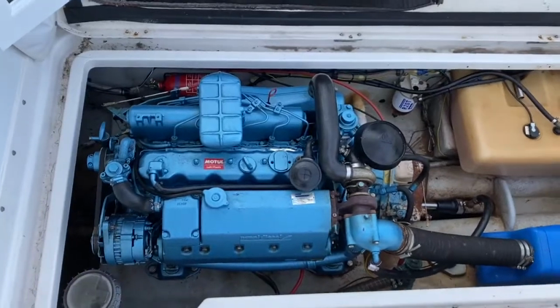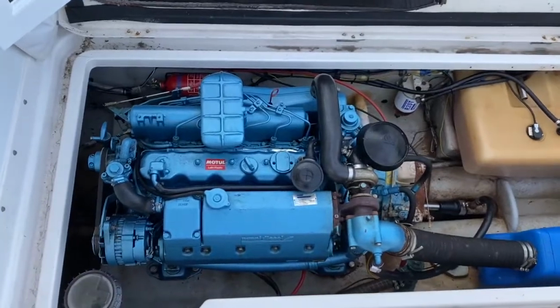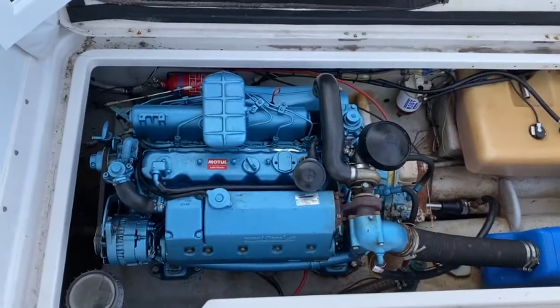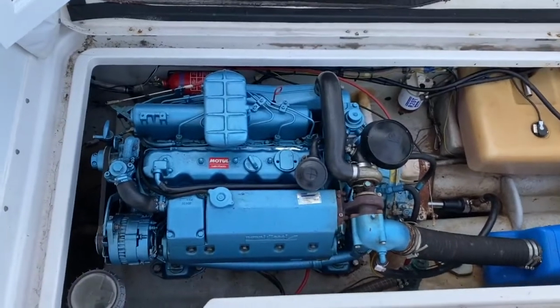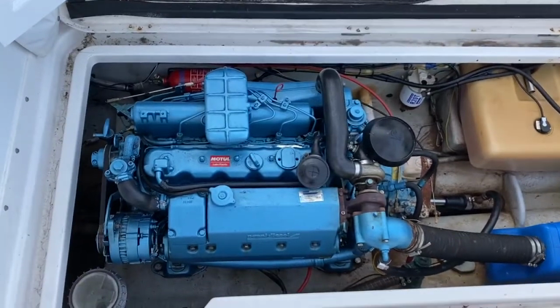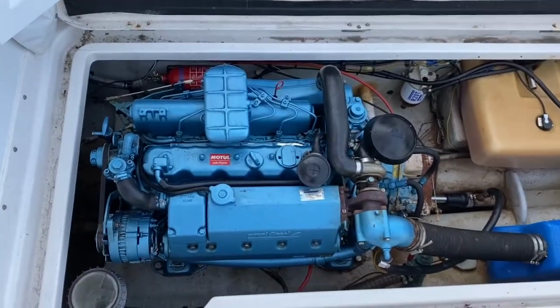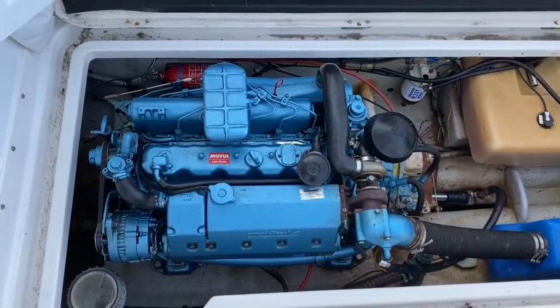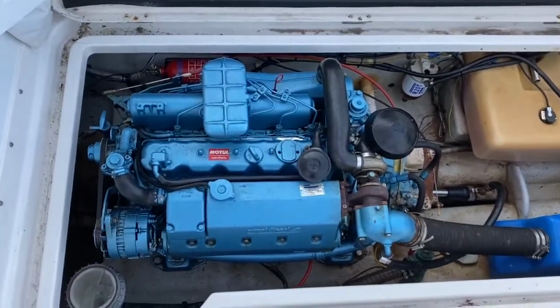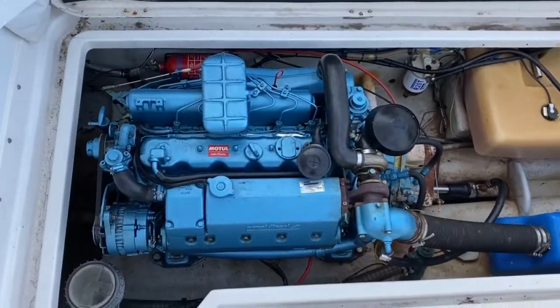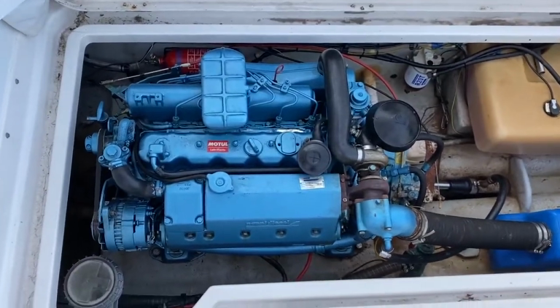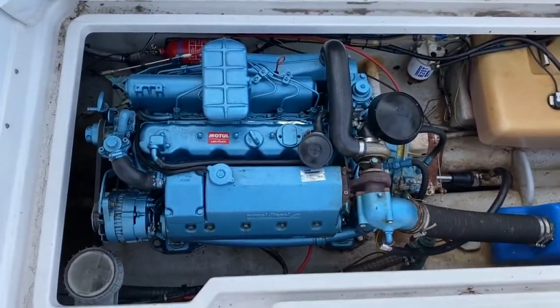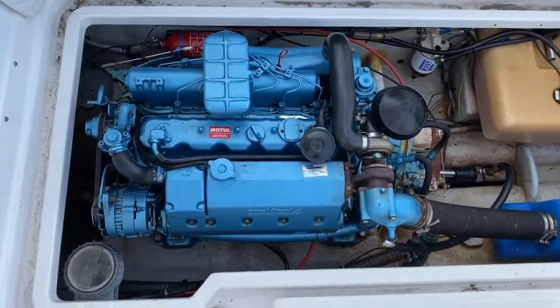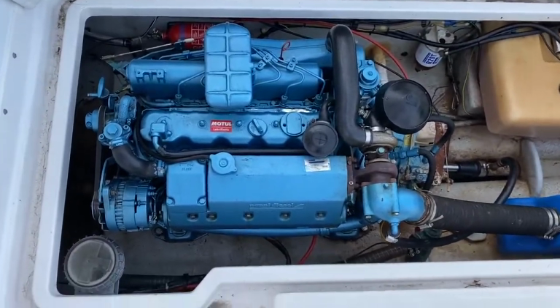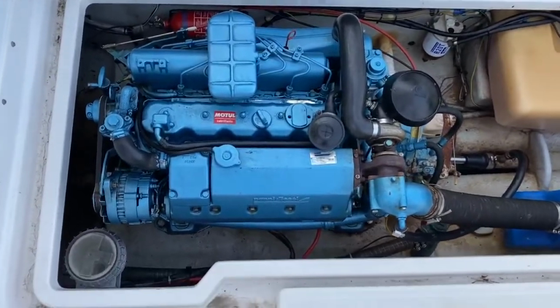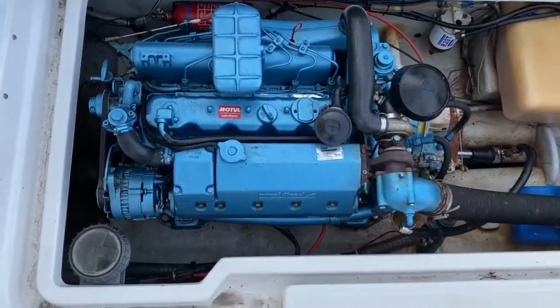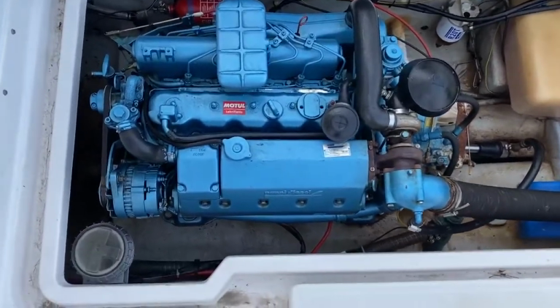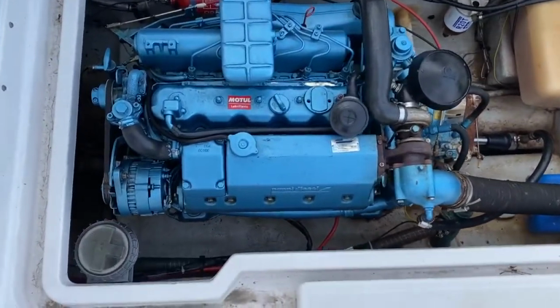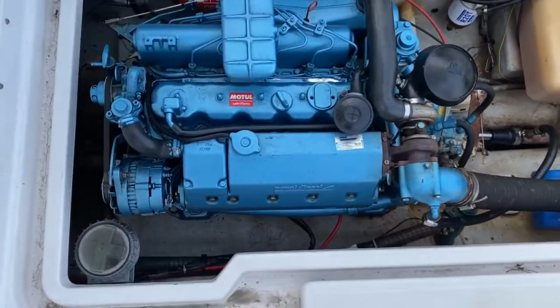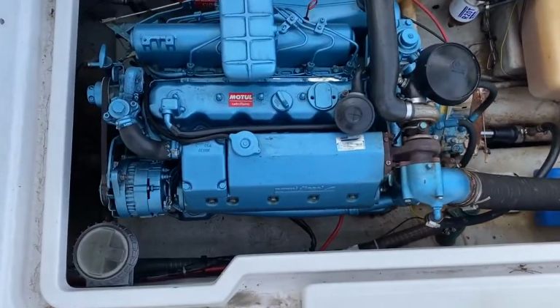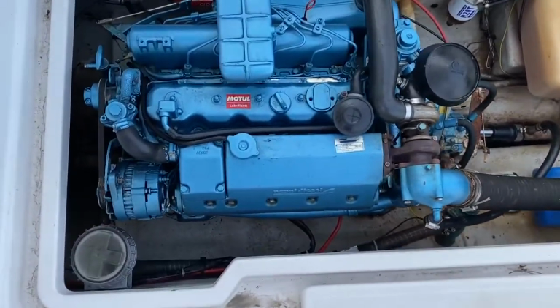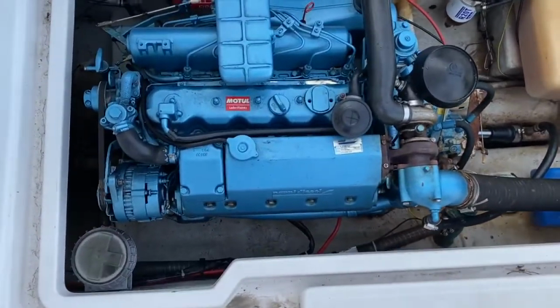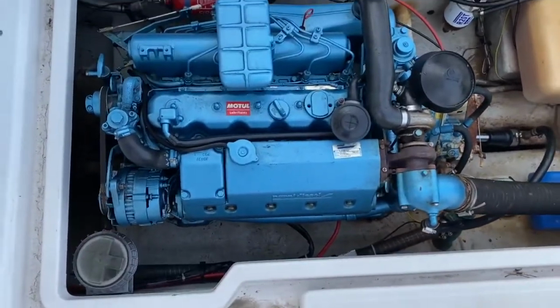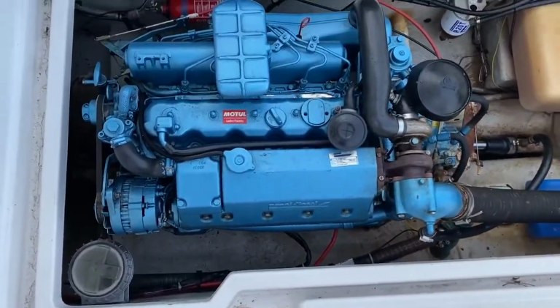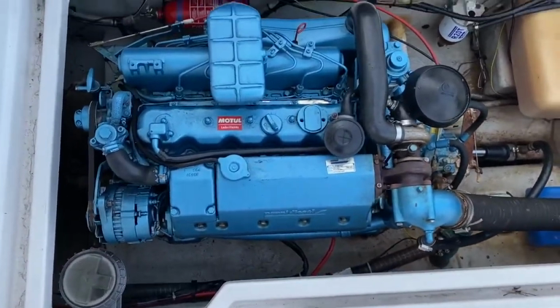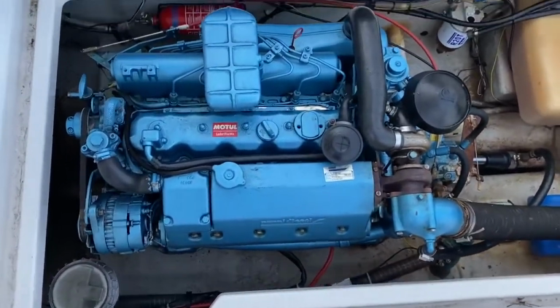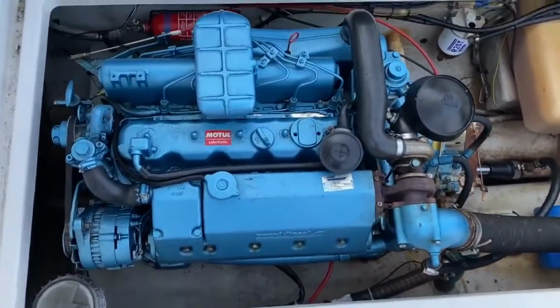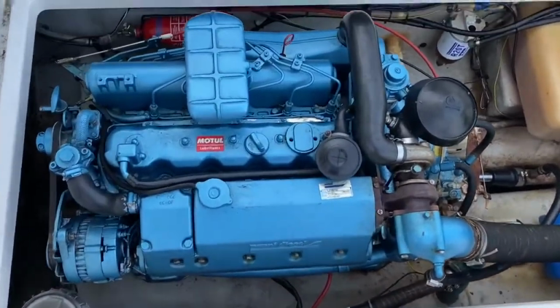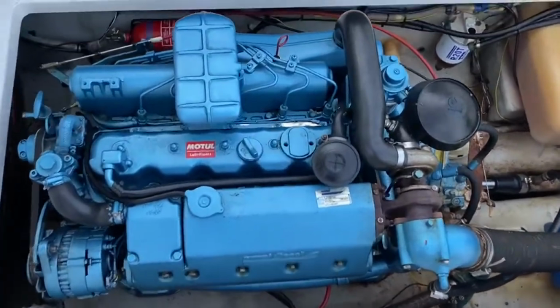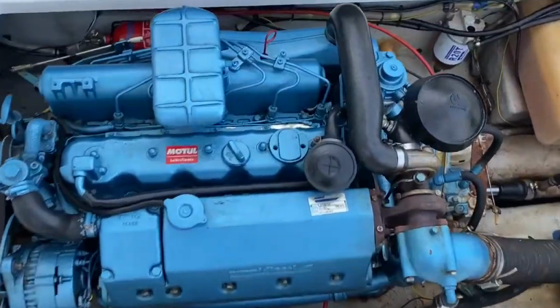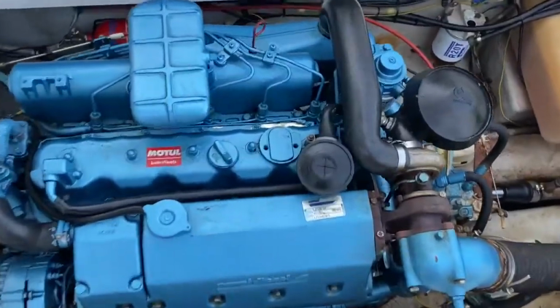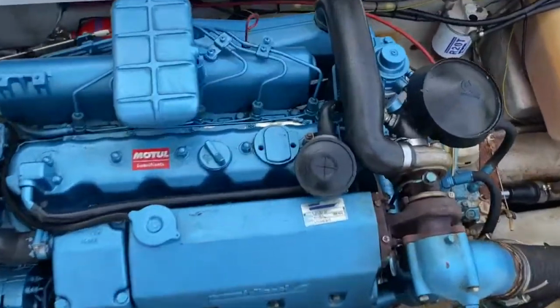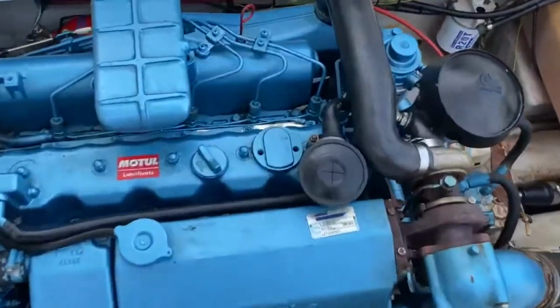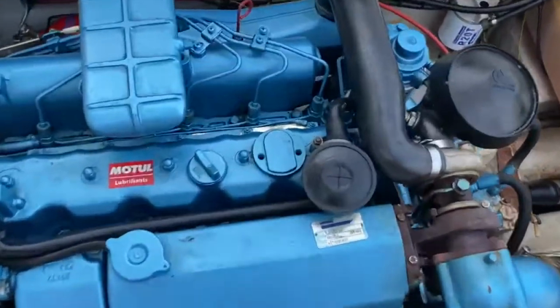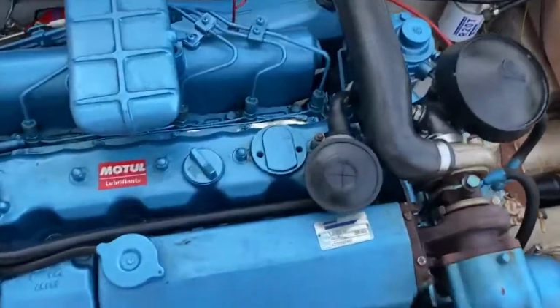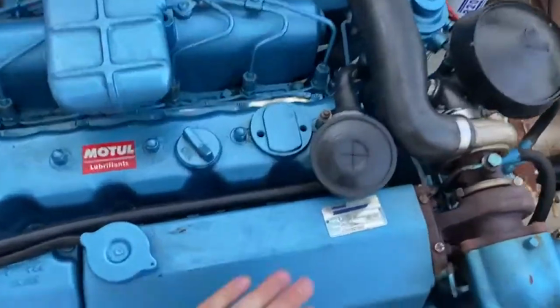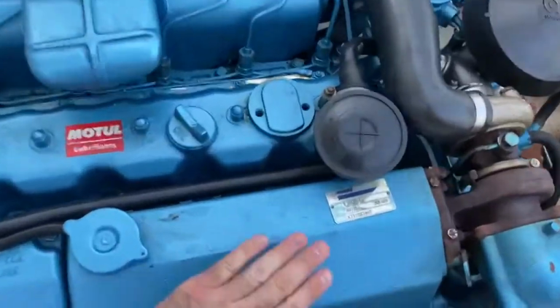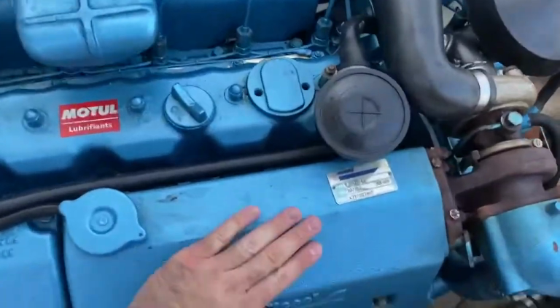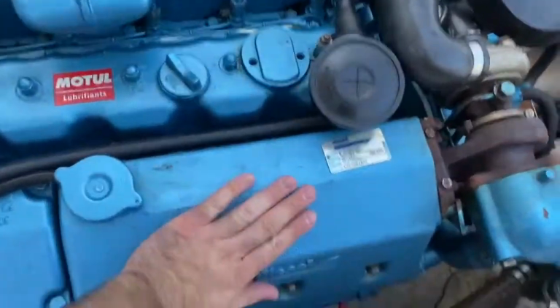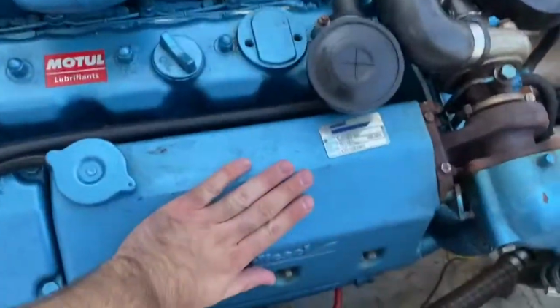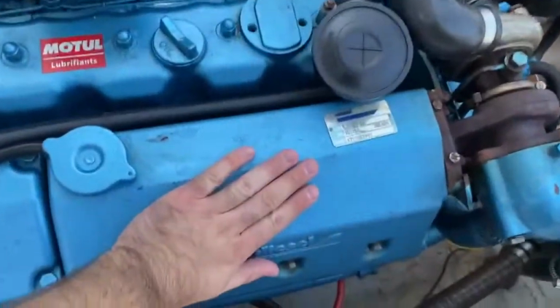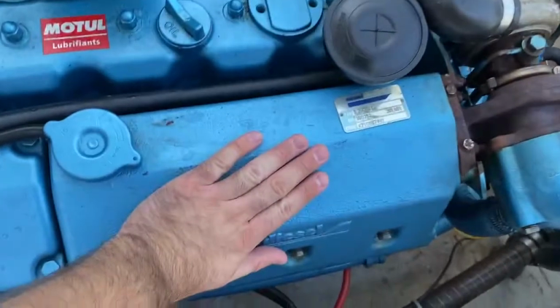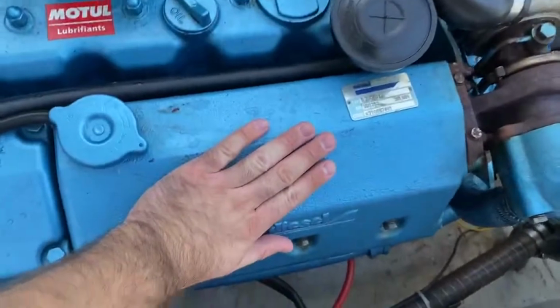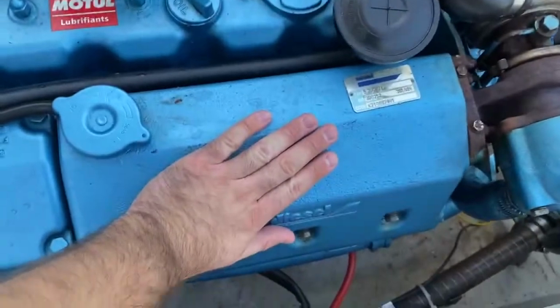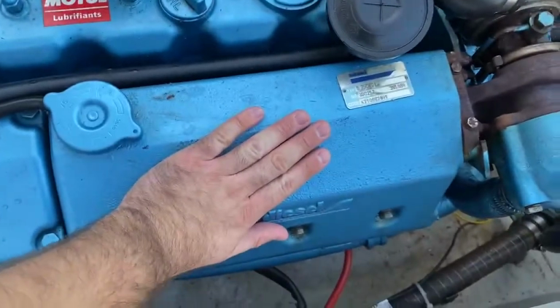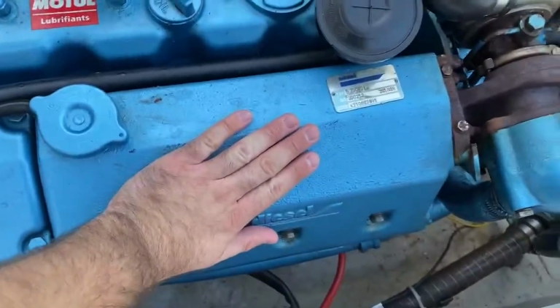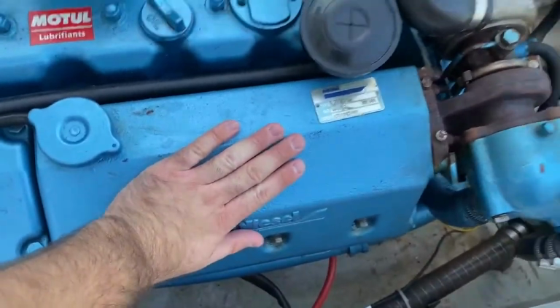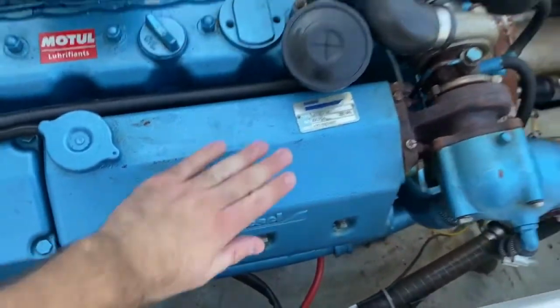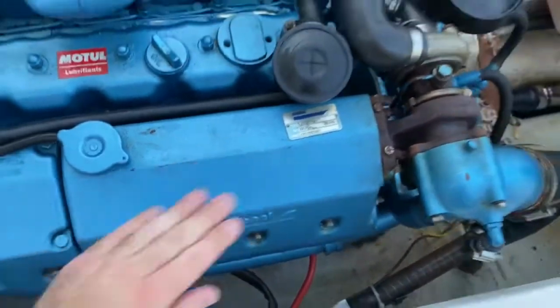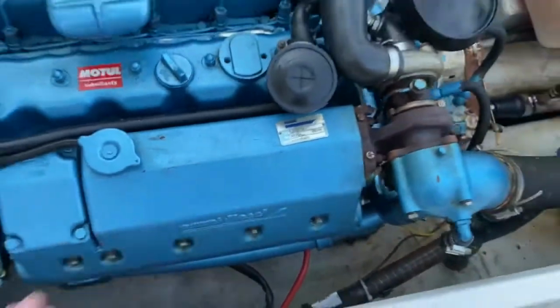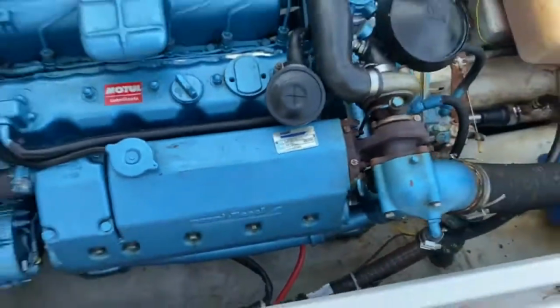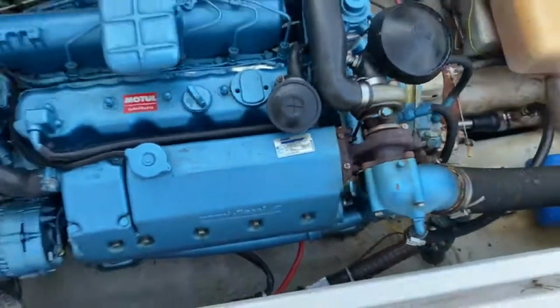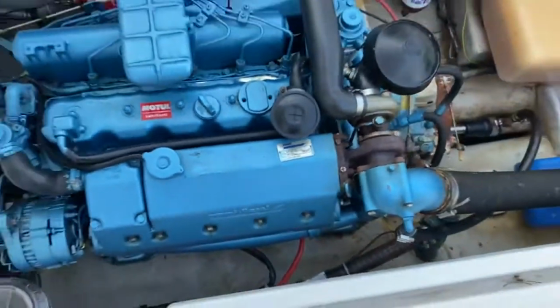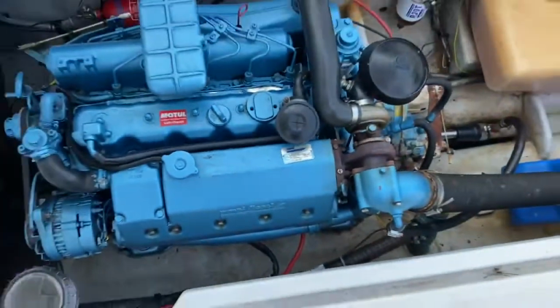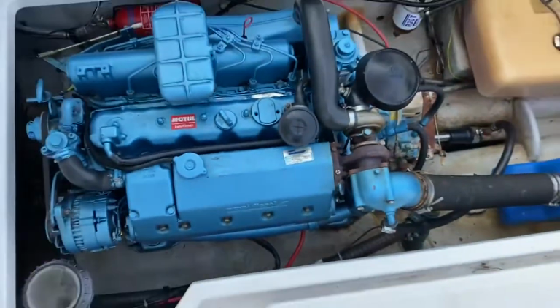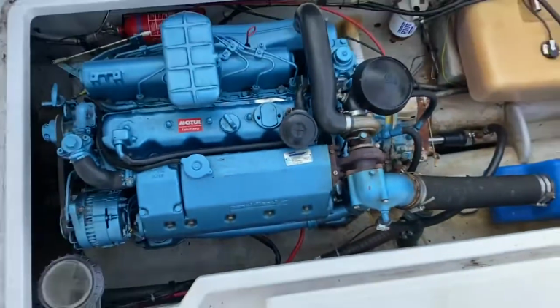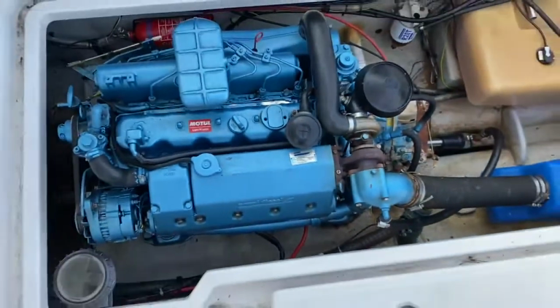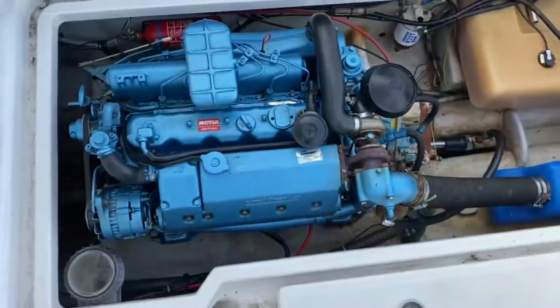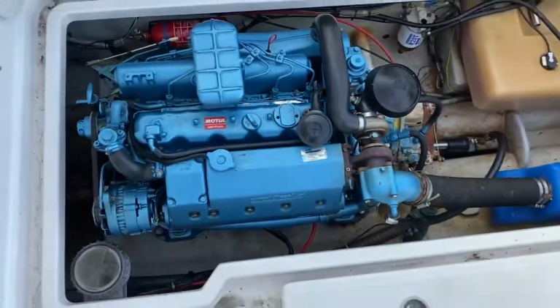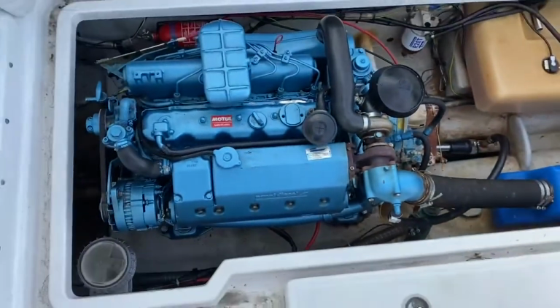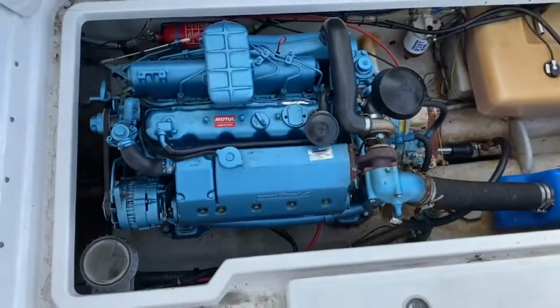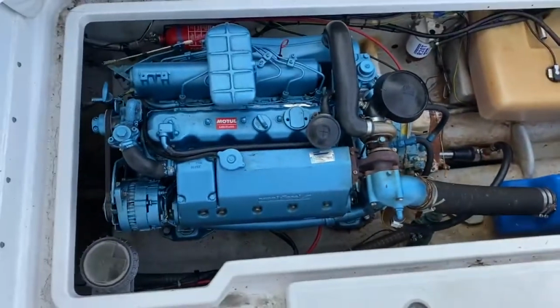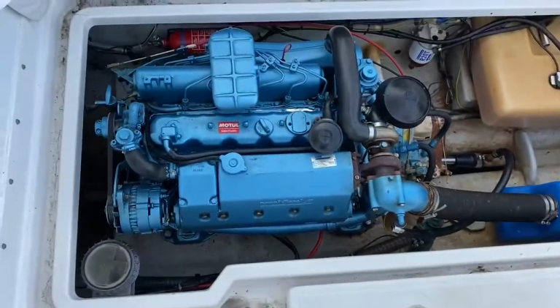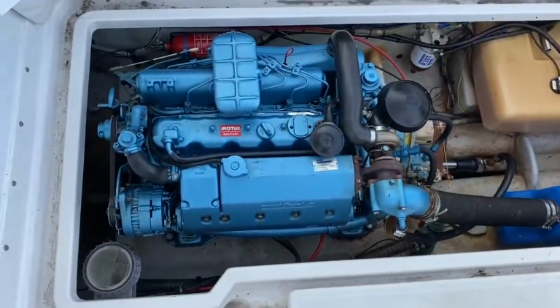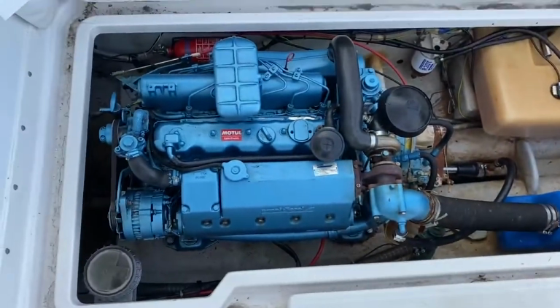Hello, this is Luke here from Boatship Brighton Yacht Brokers, here today to show you an engine cold start on this Arbor 21.